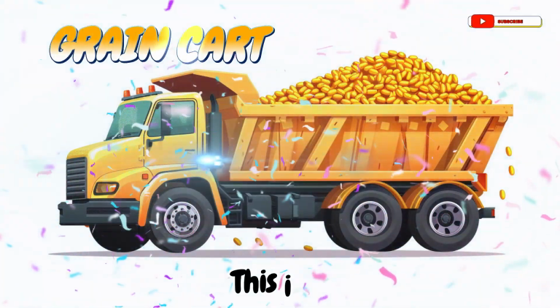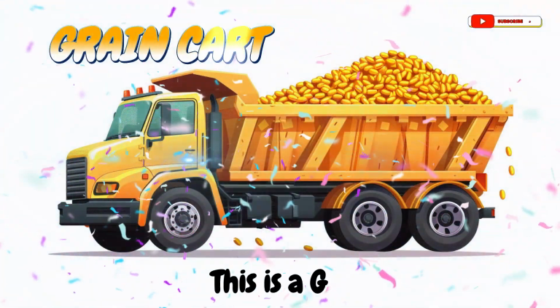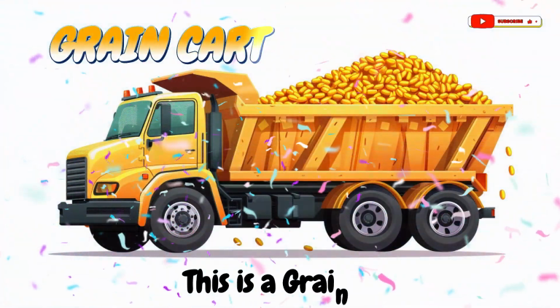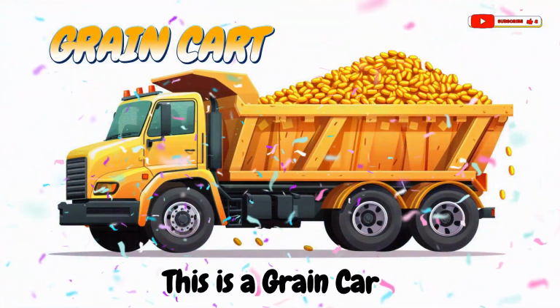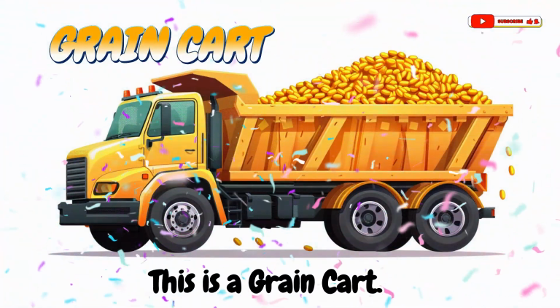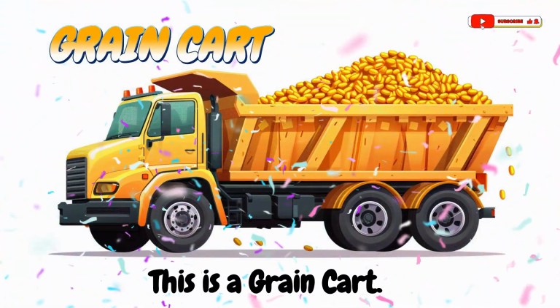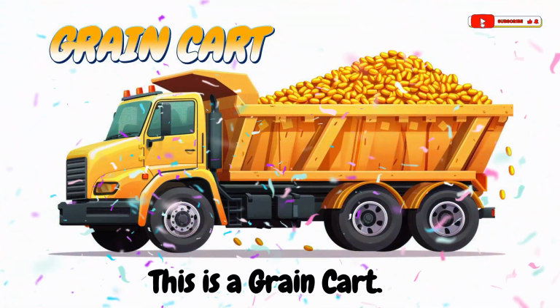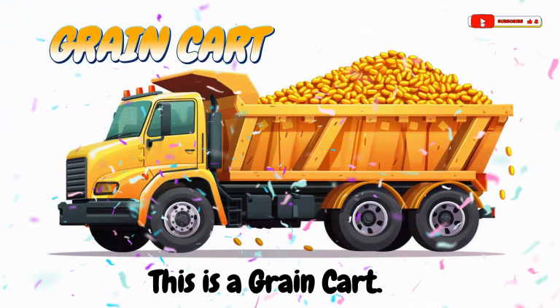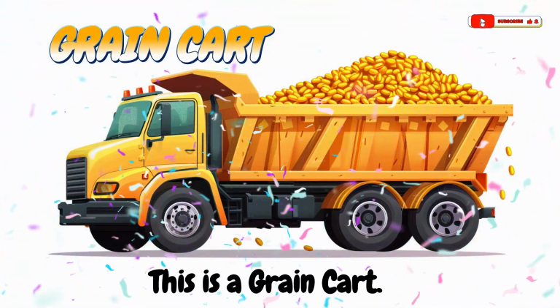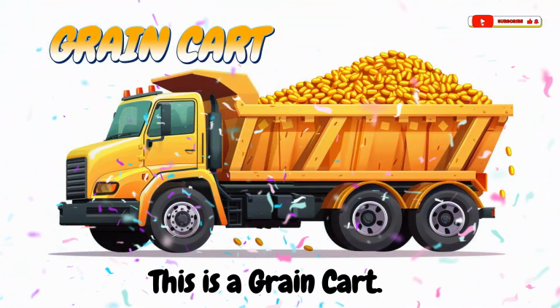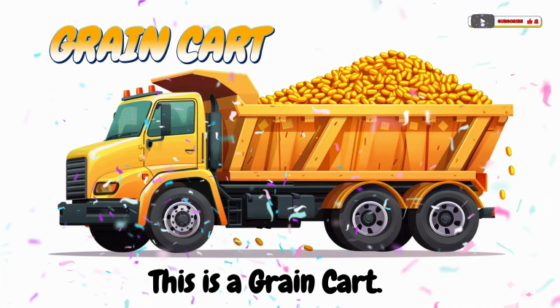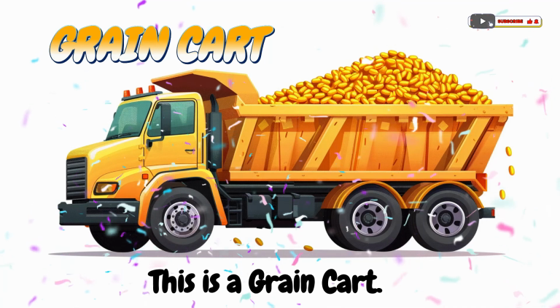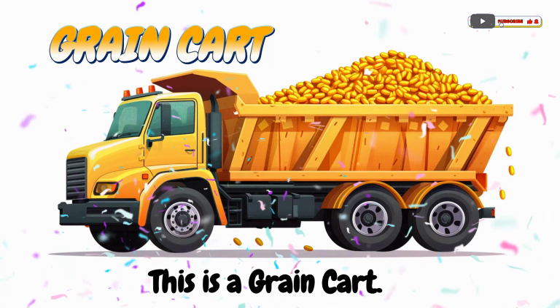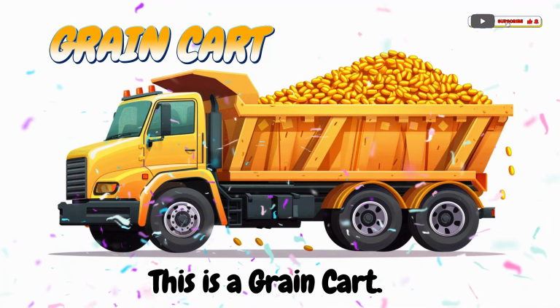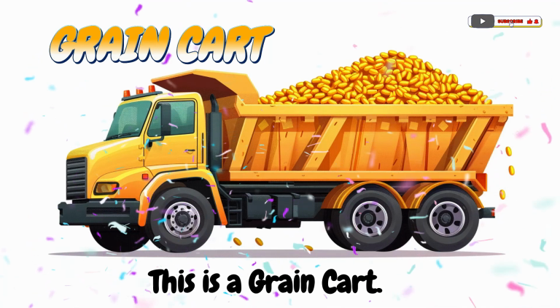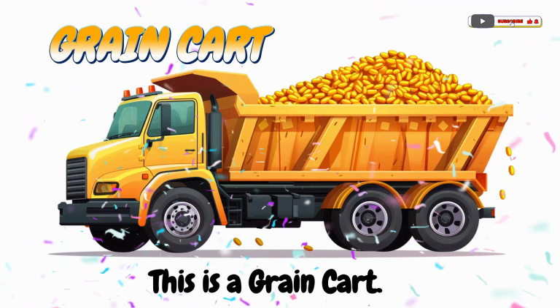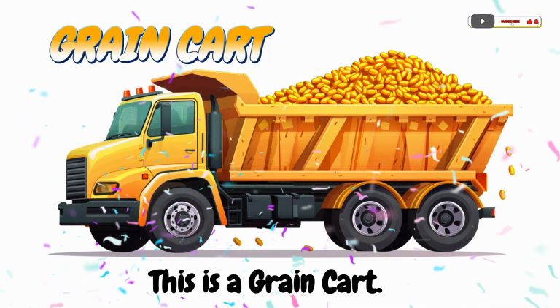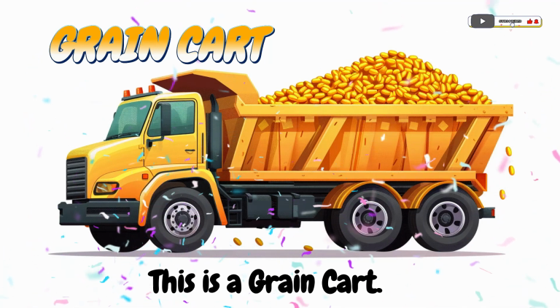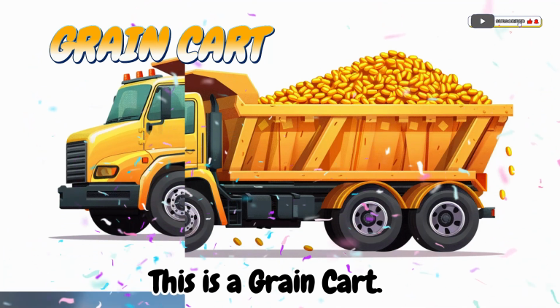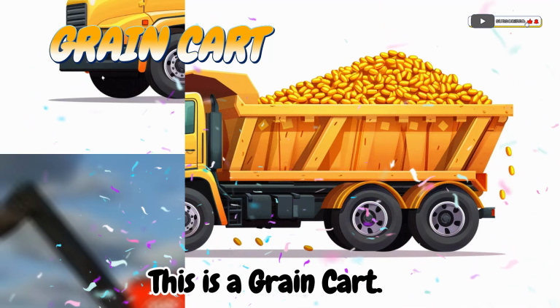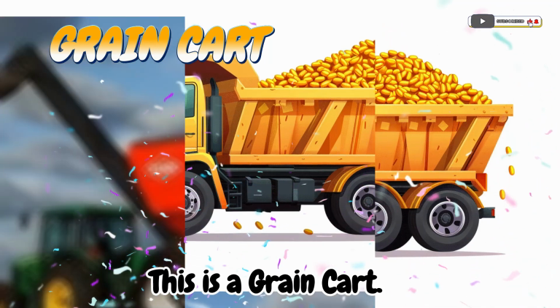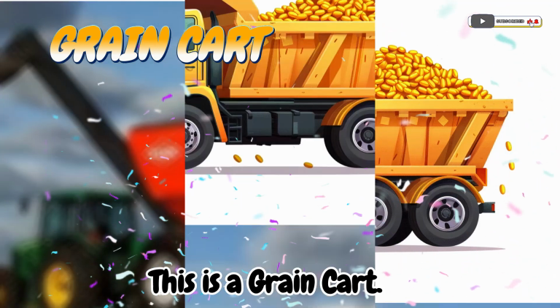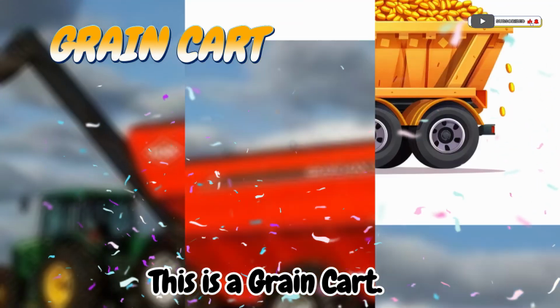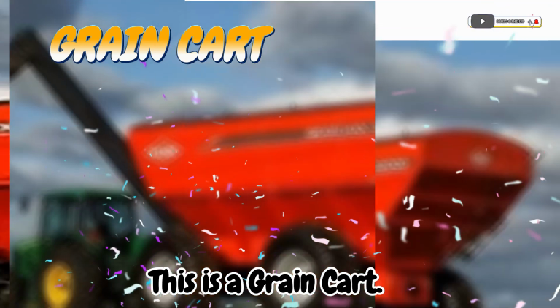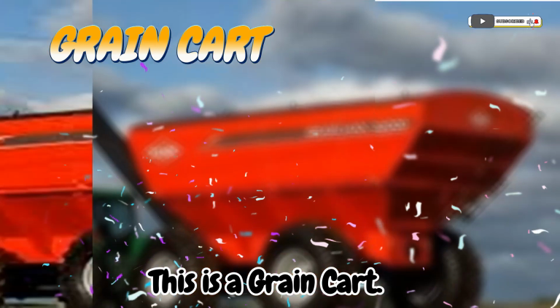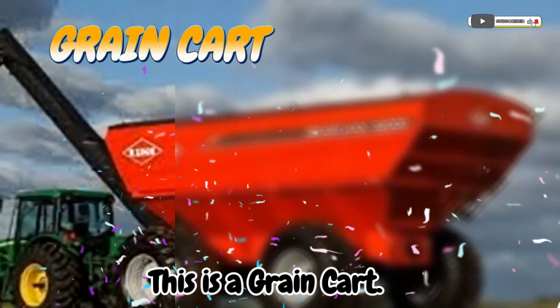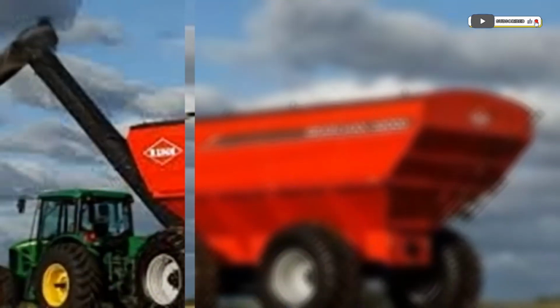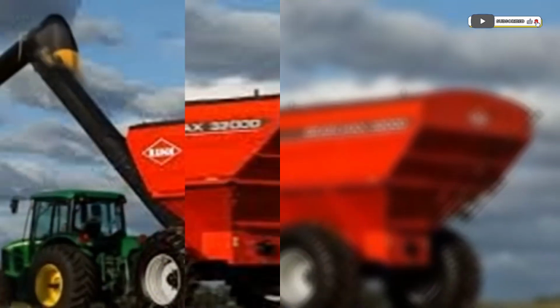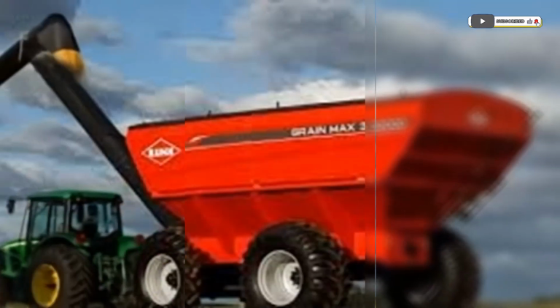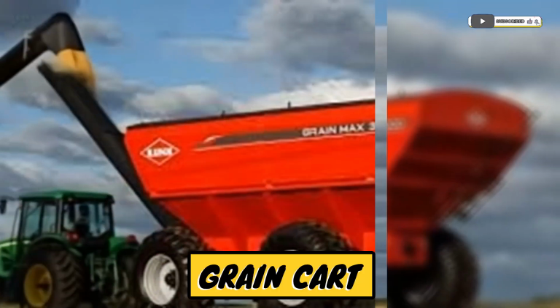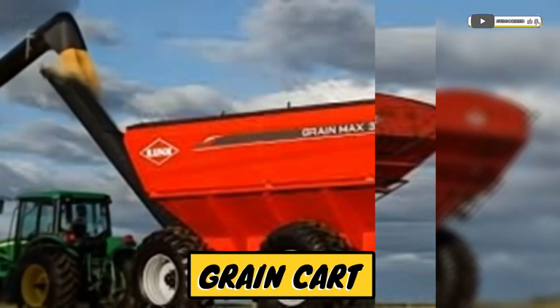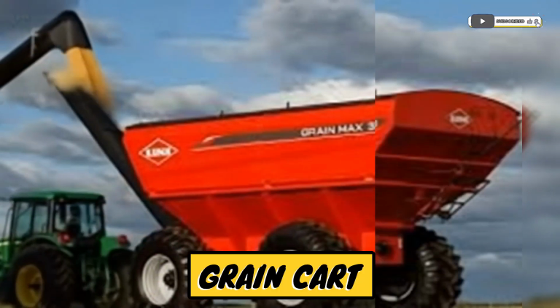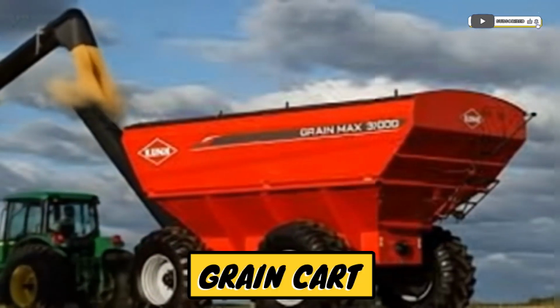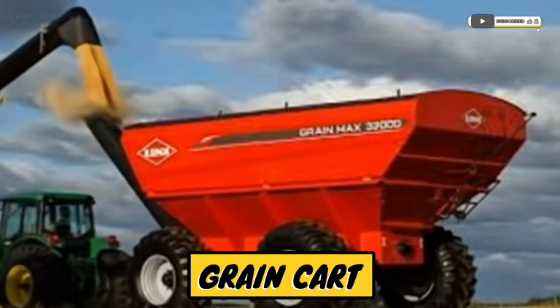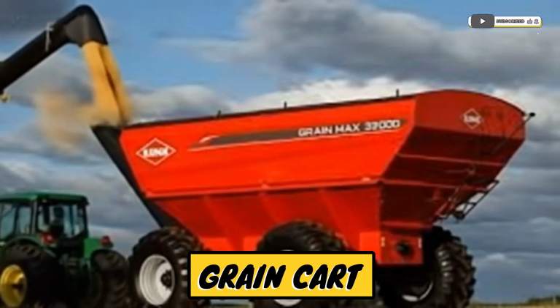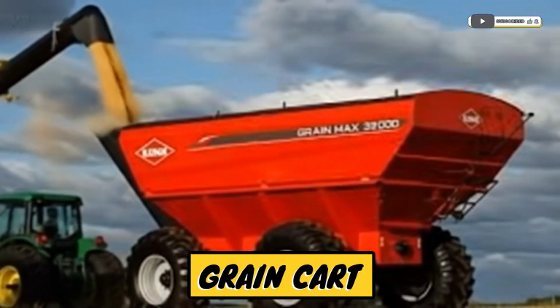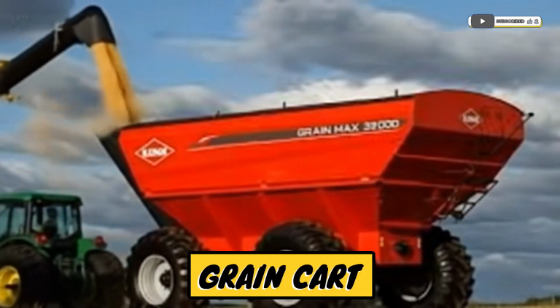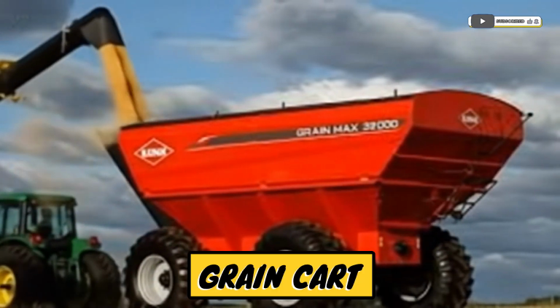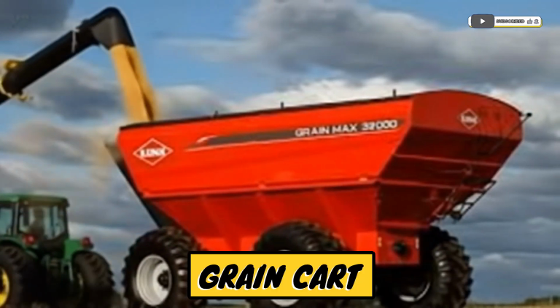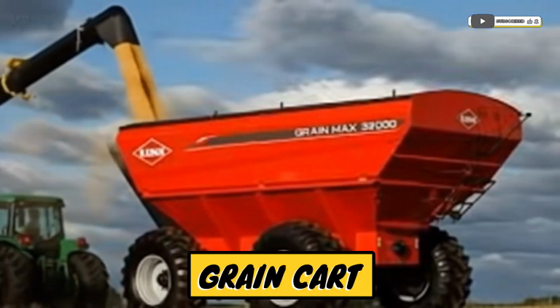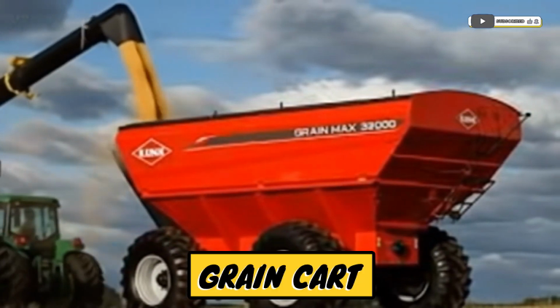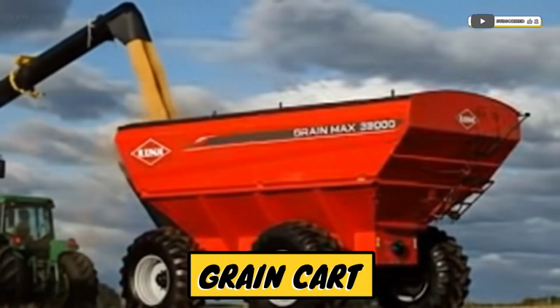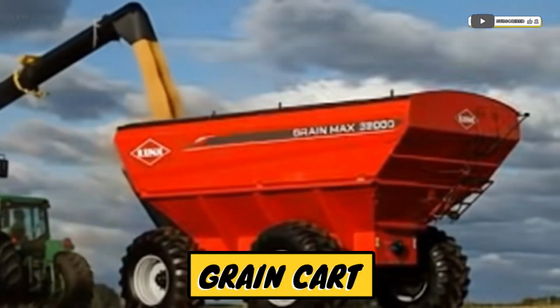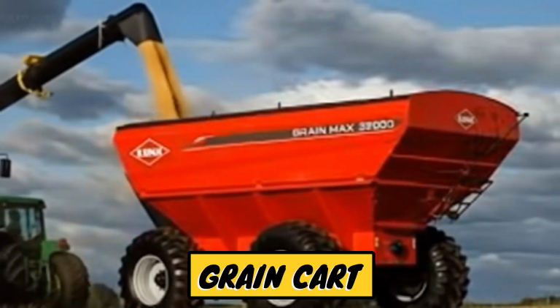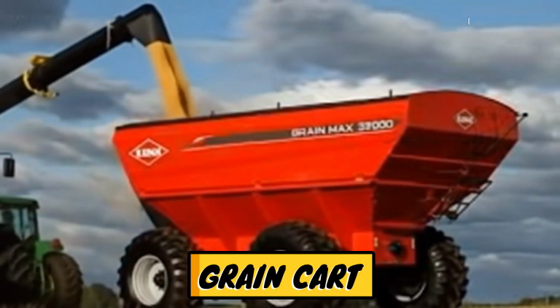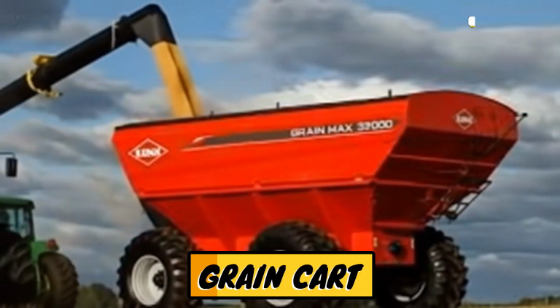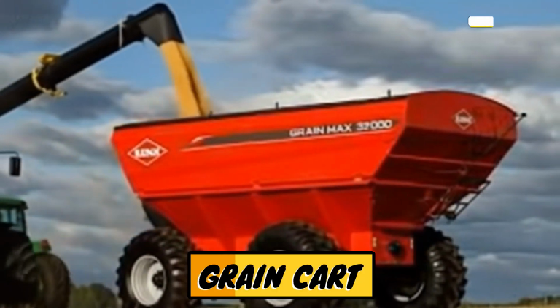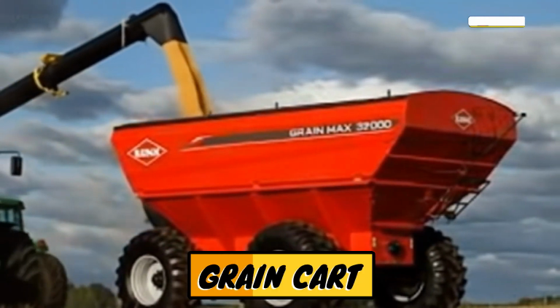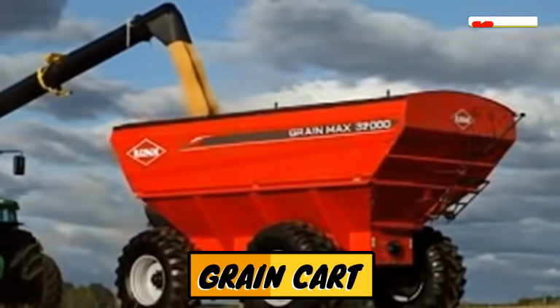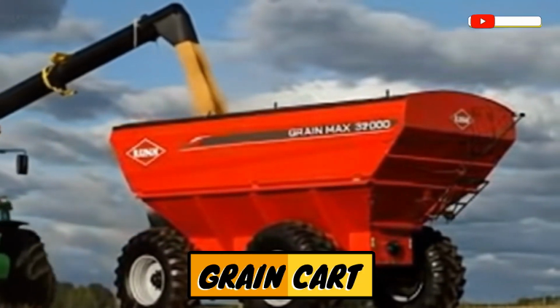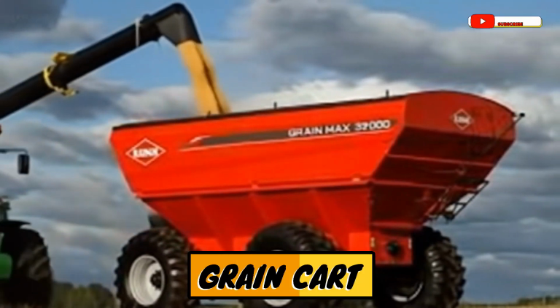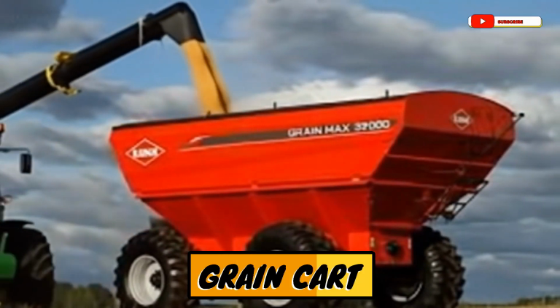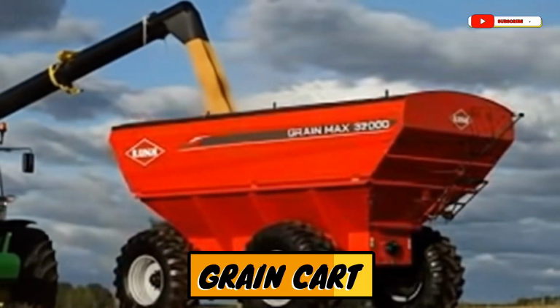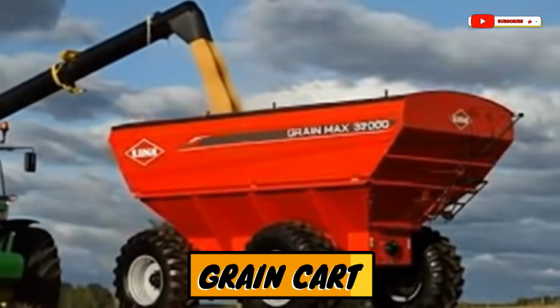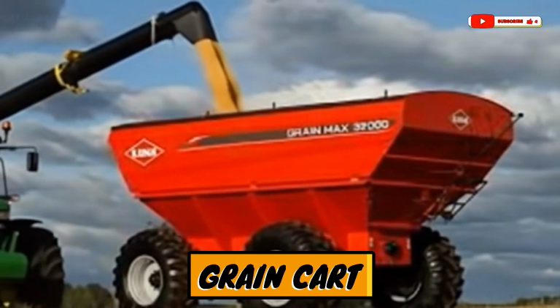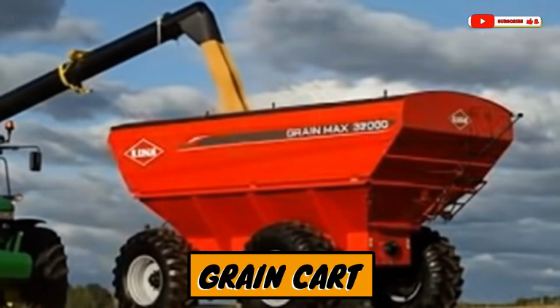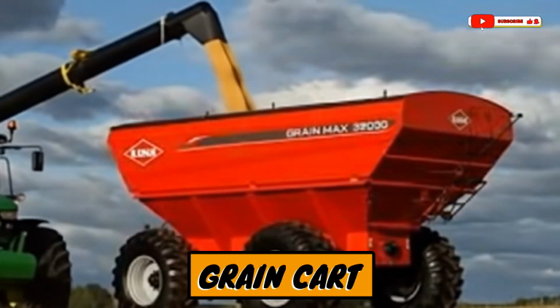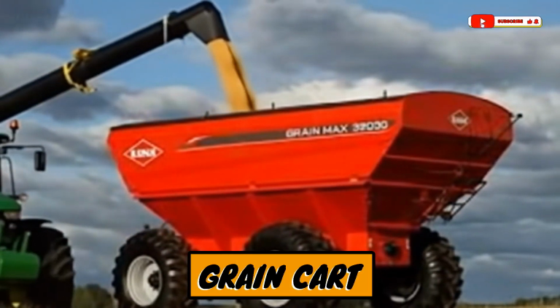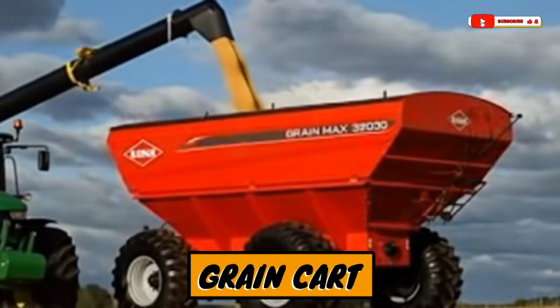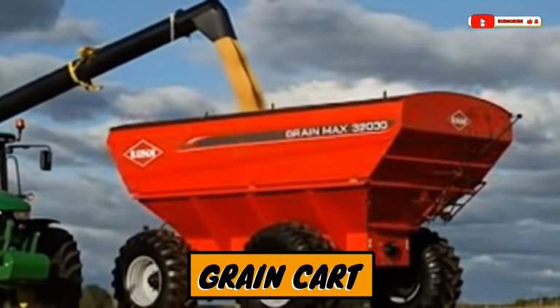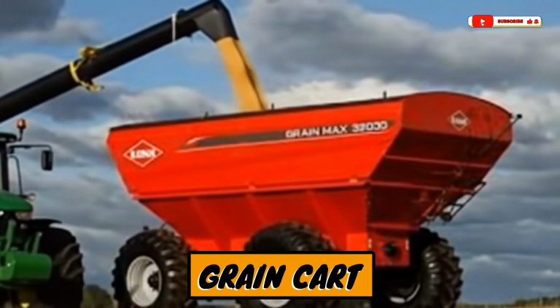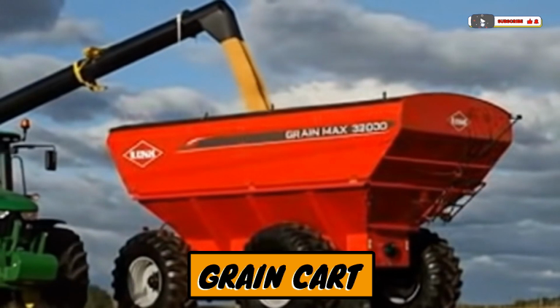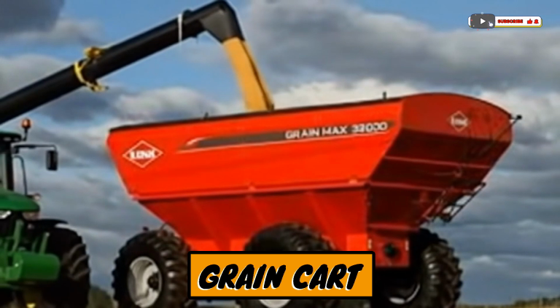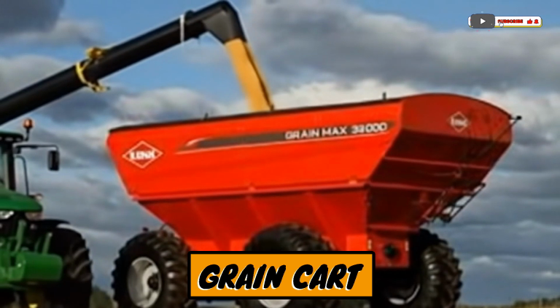This is a grain cart! A big cart for carrying grains from the field to storage.